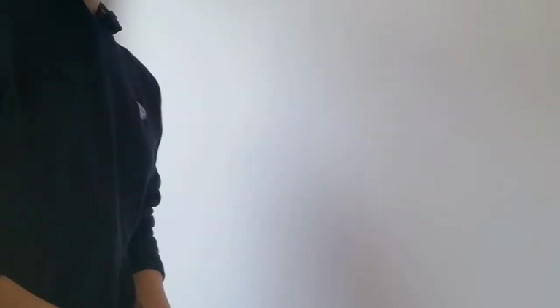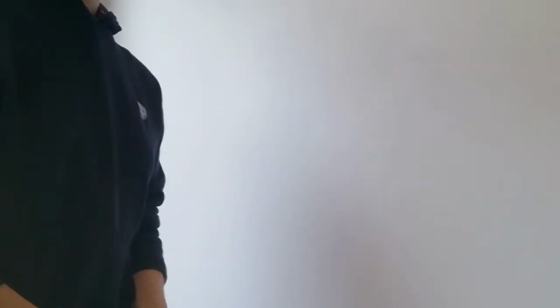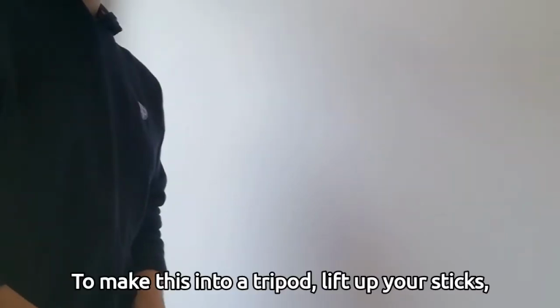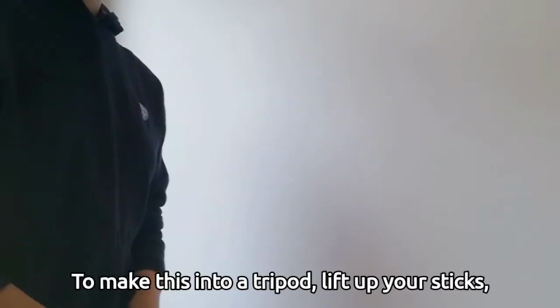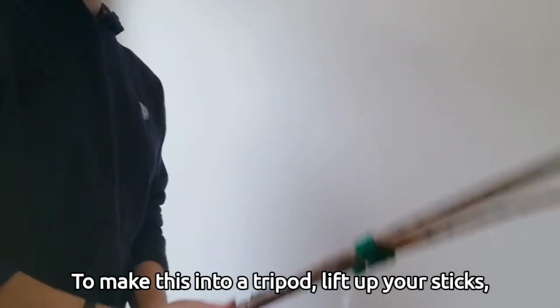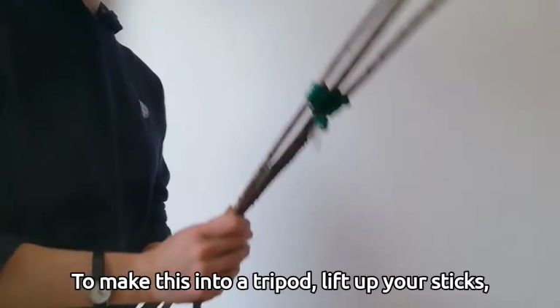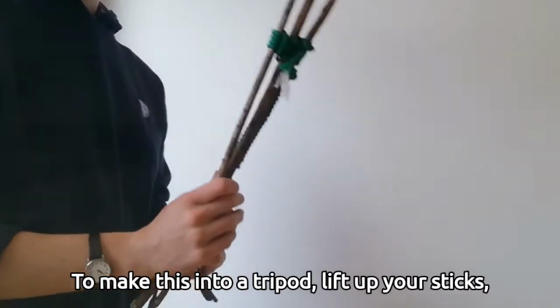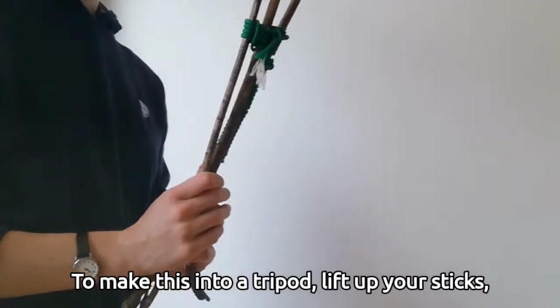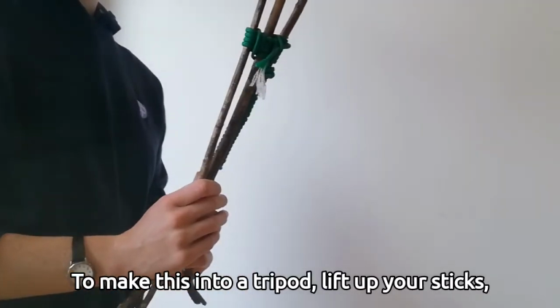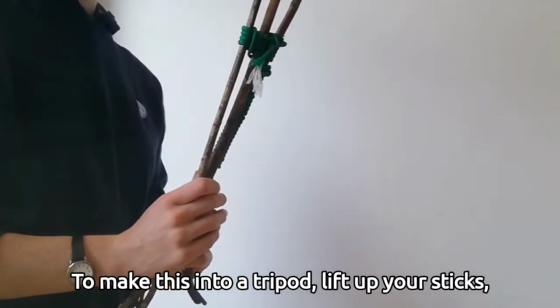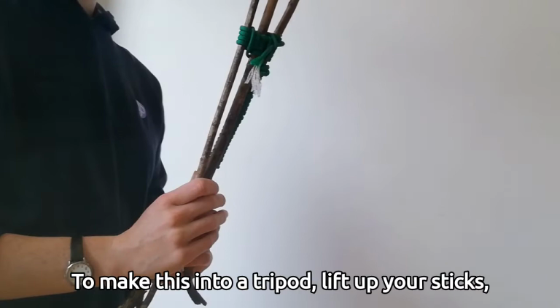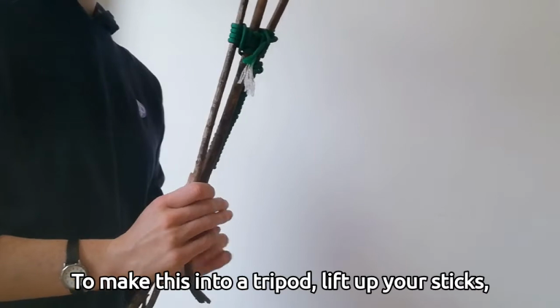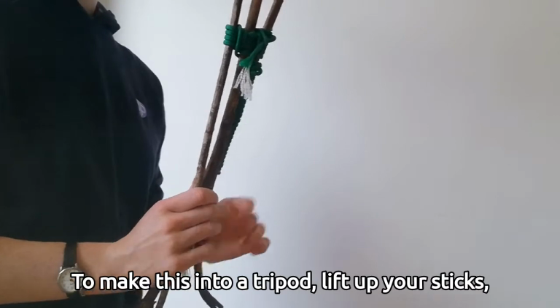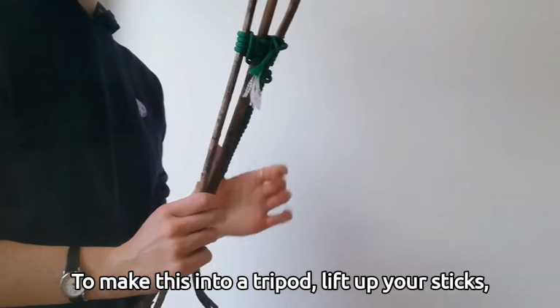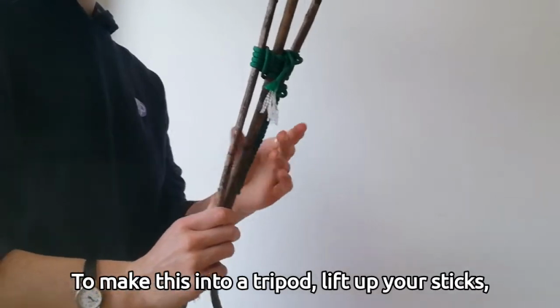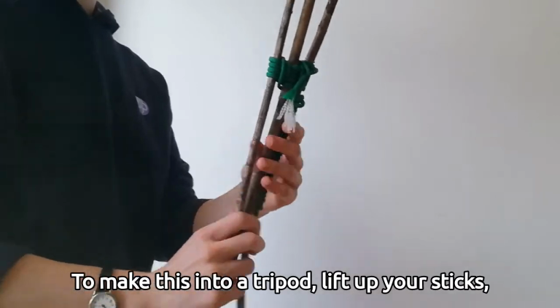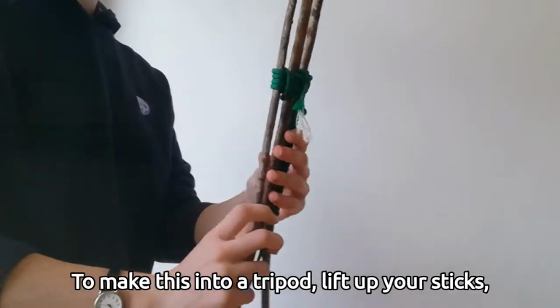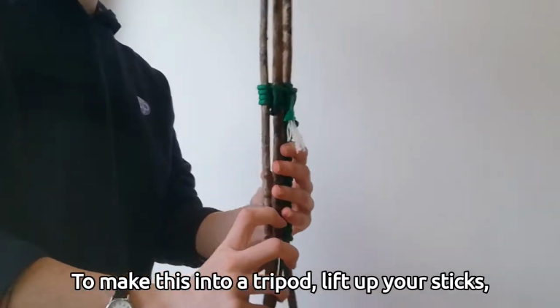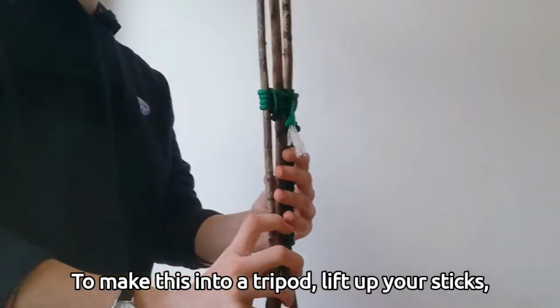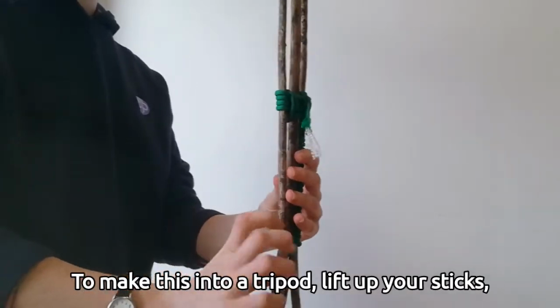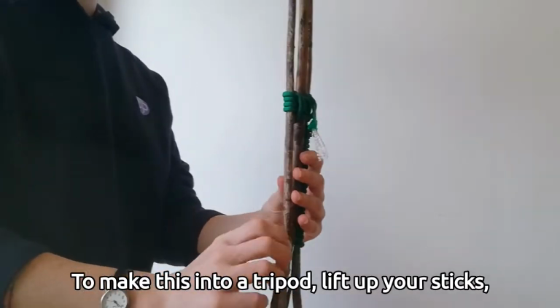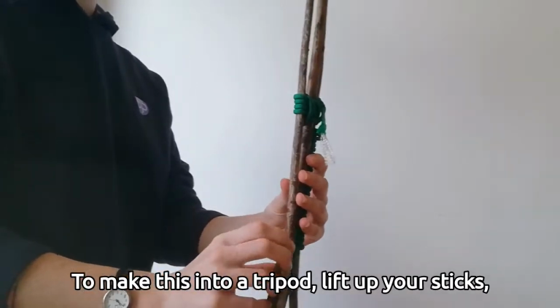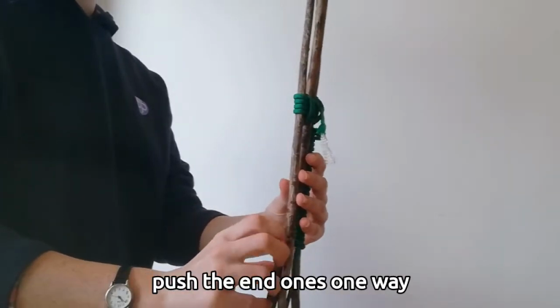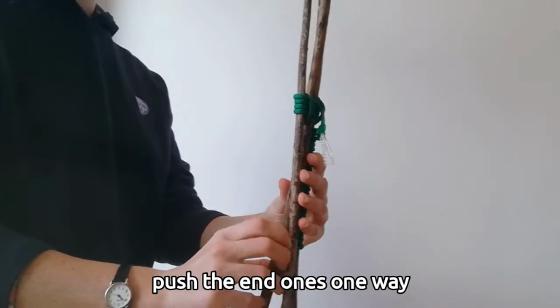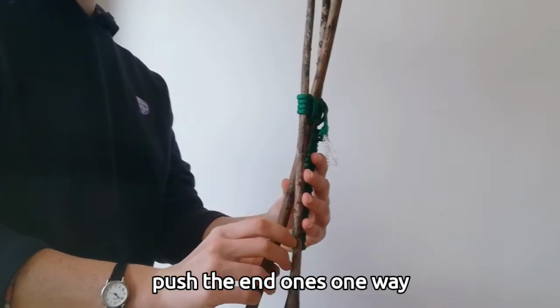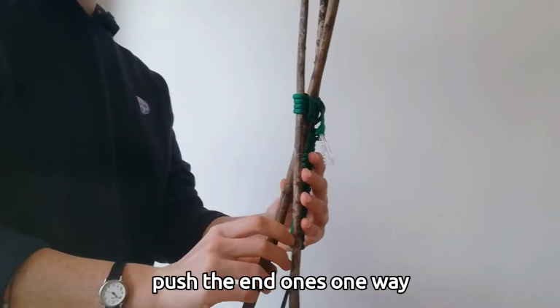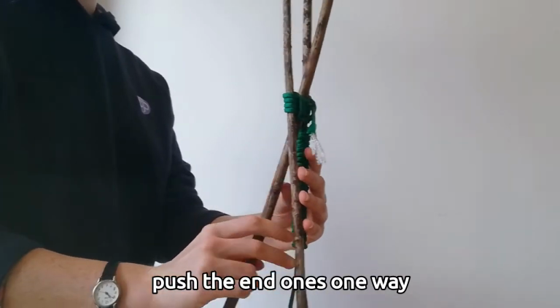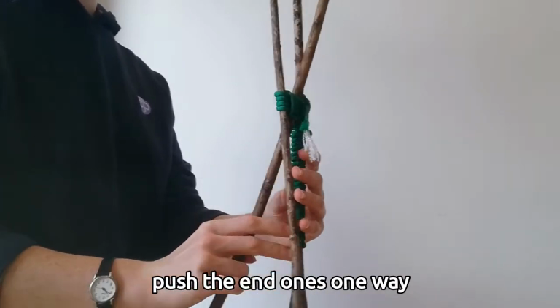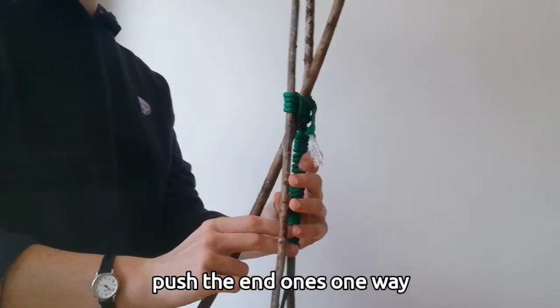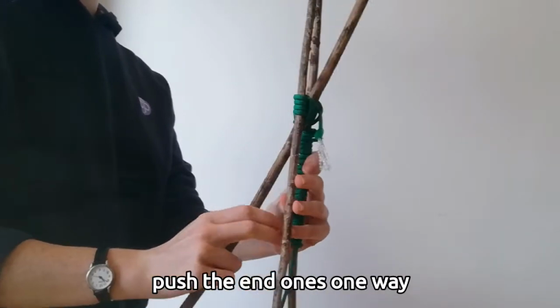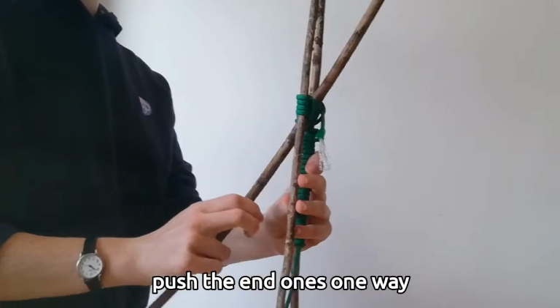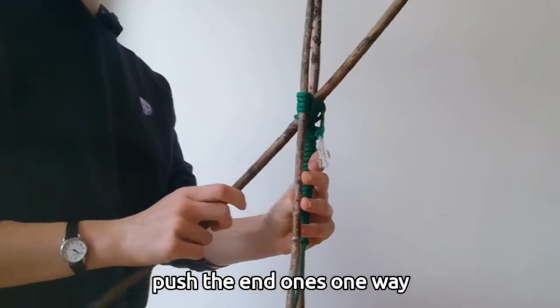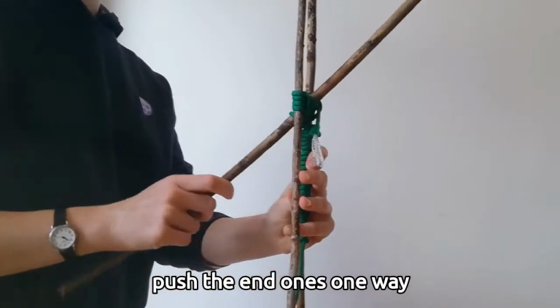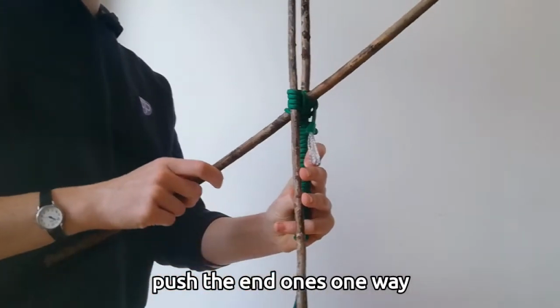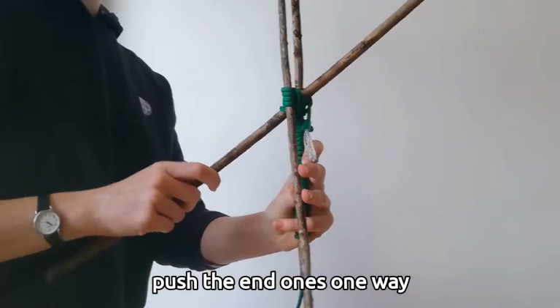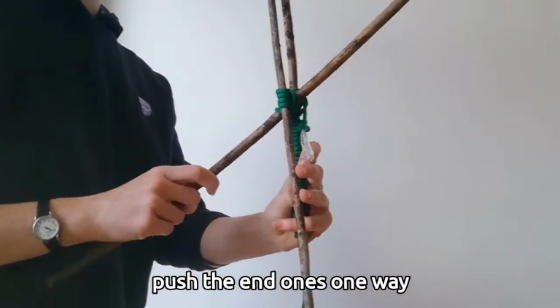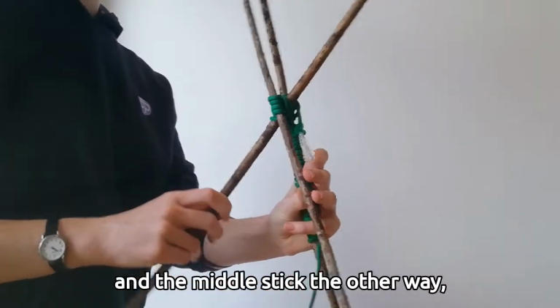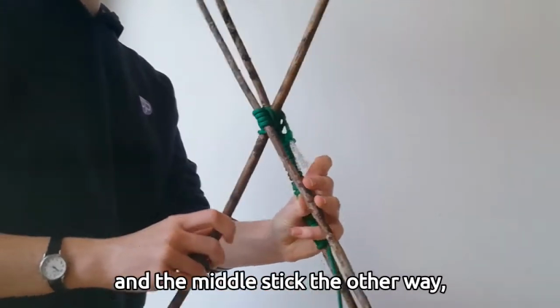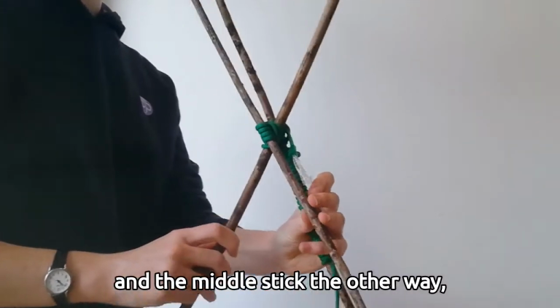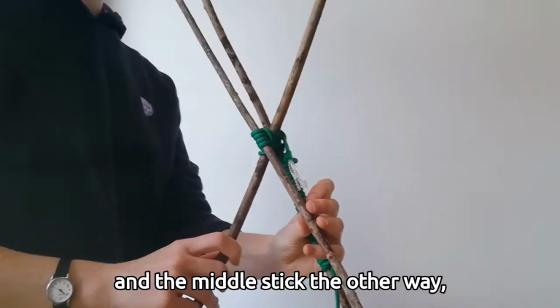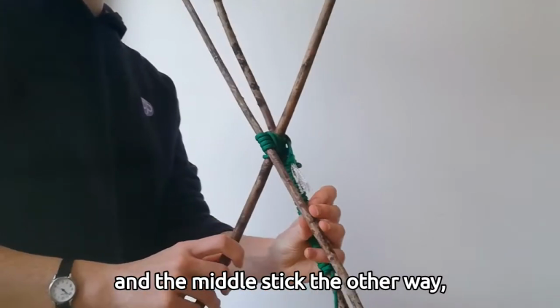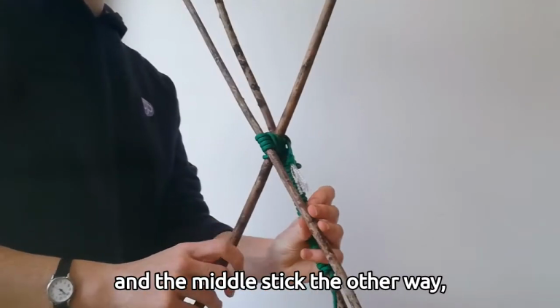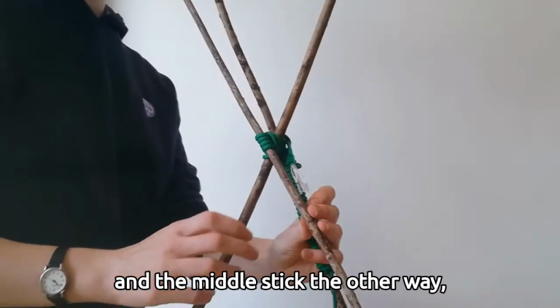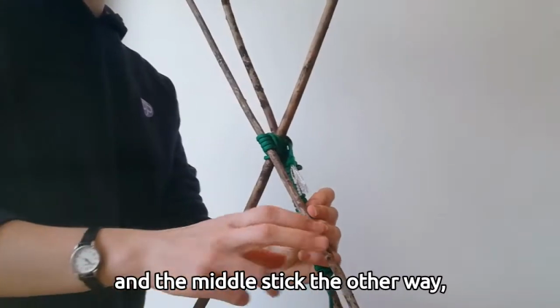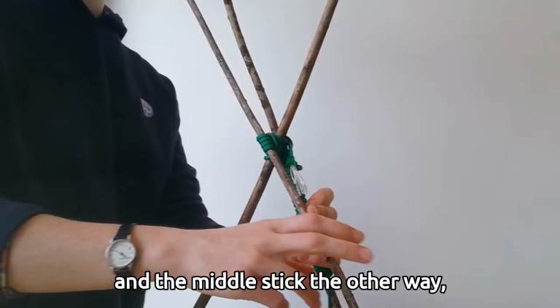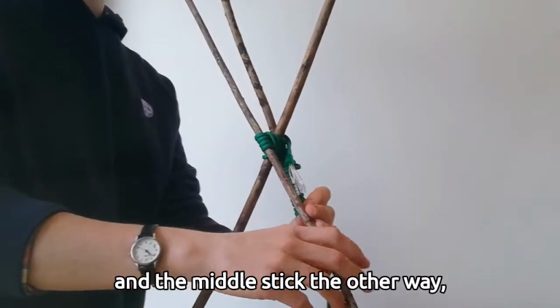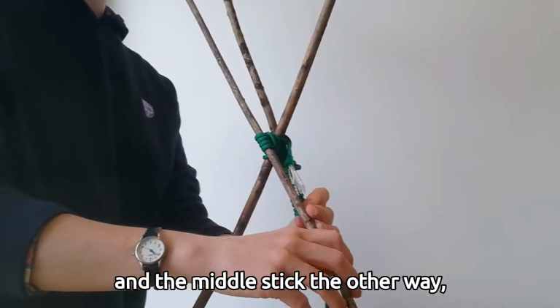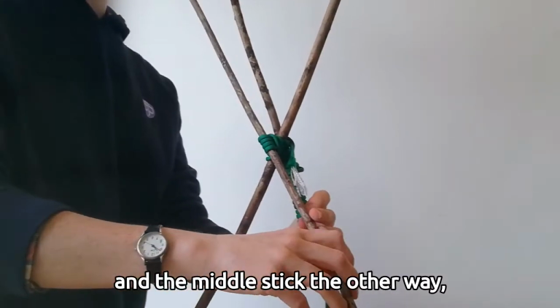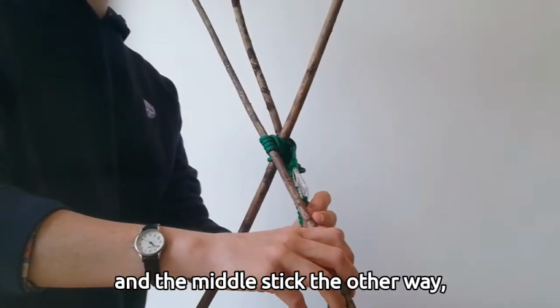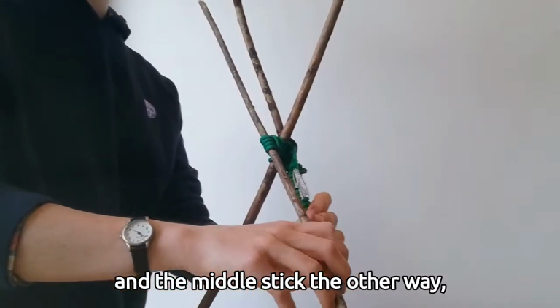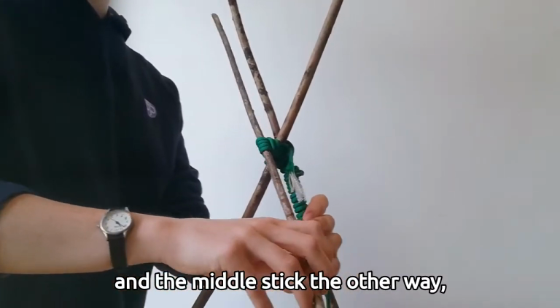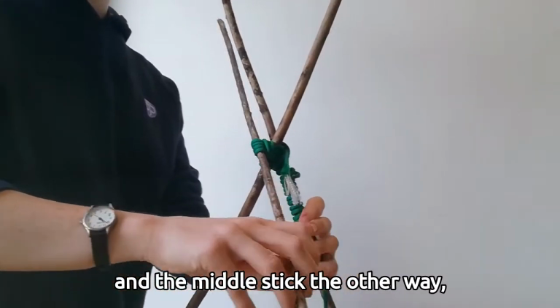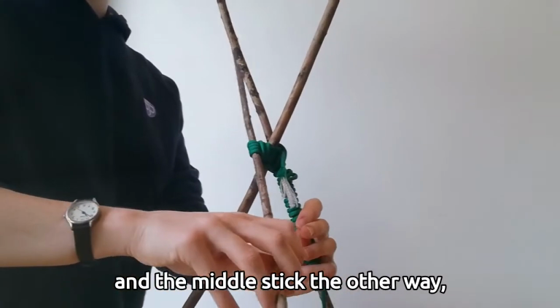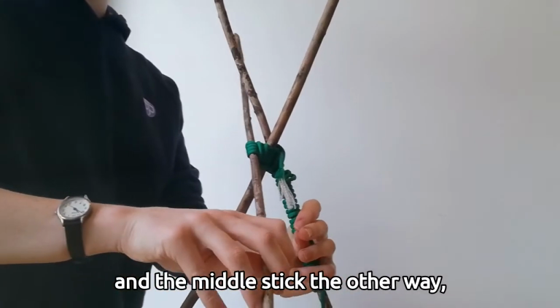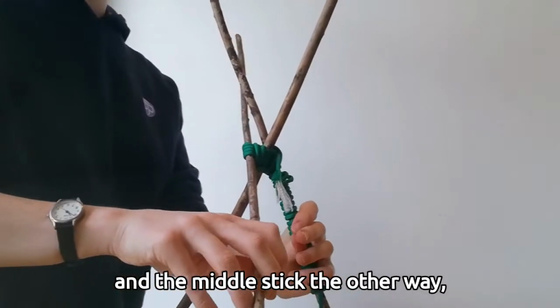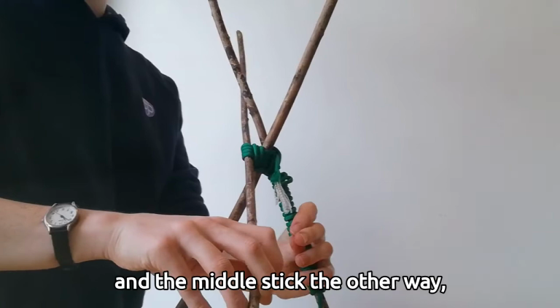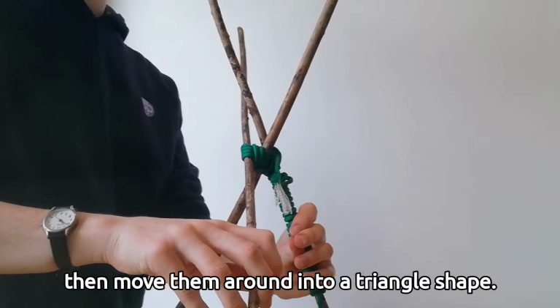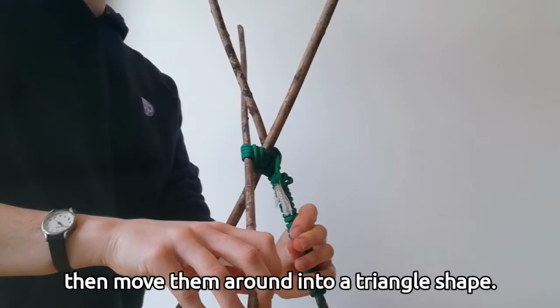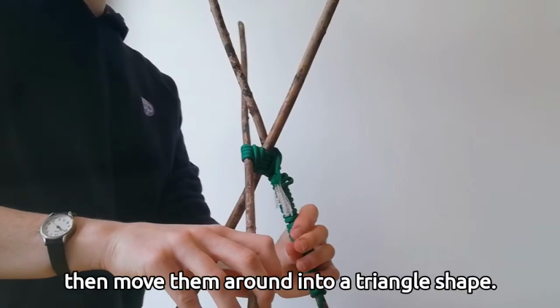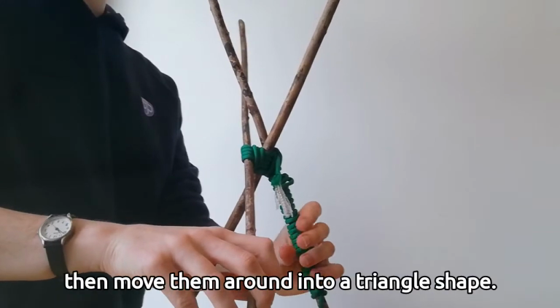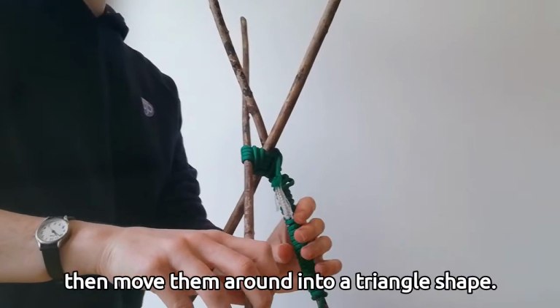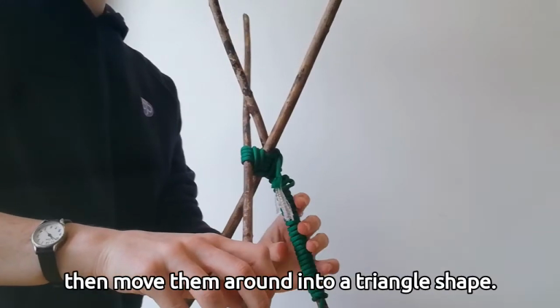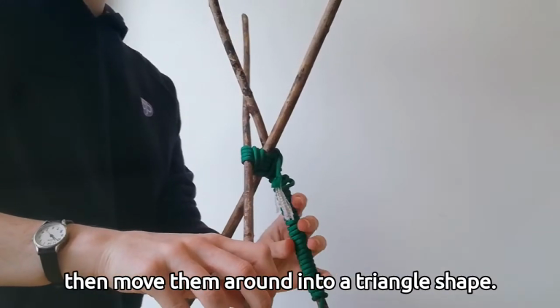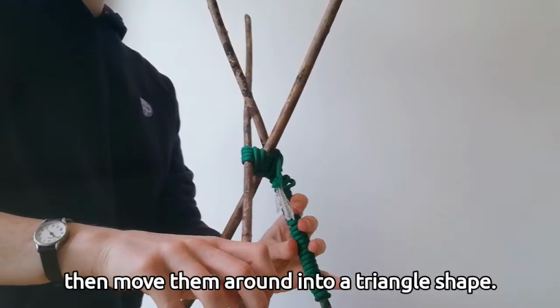To make this into a tripod, lift up your sticks, push the end ones one way and the middle stick the other way, then move them around into a triangle shape.